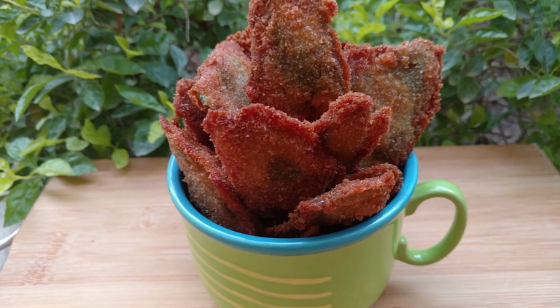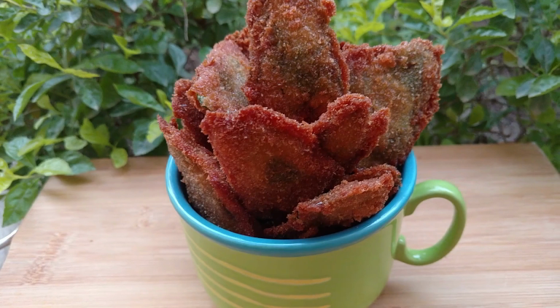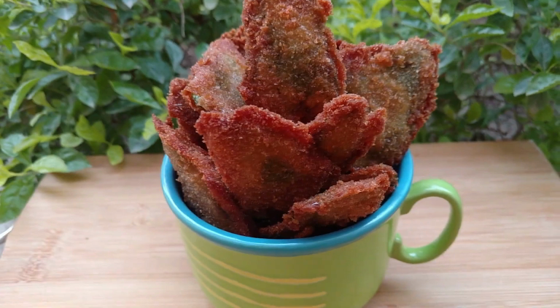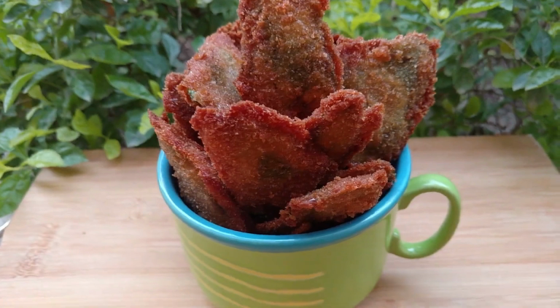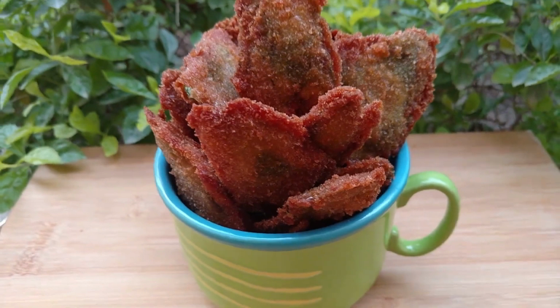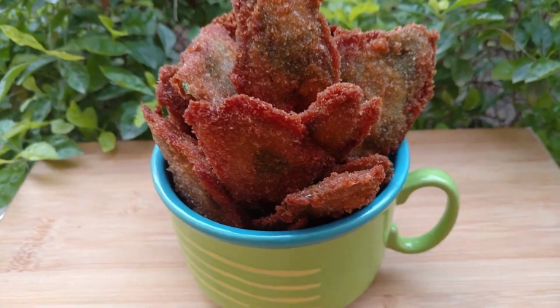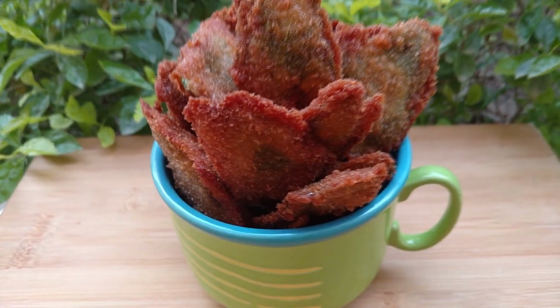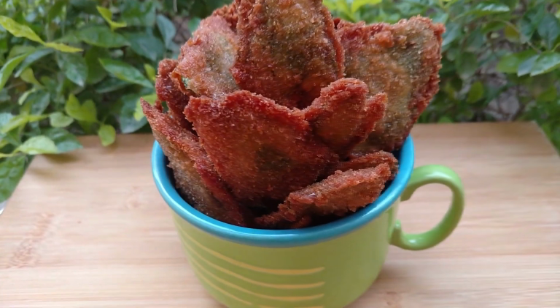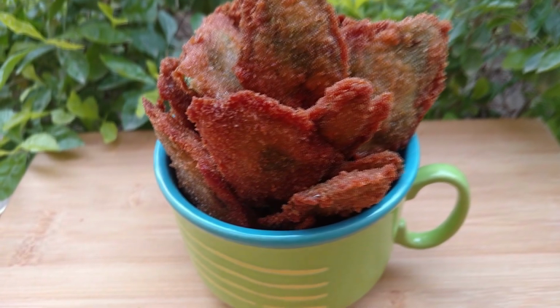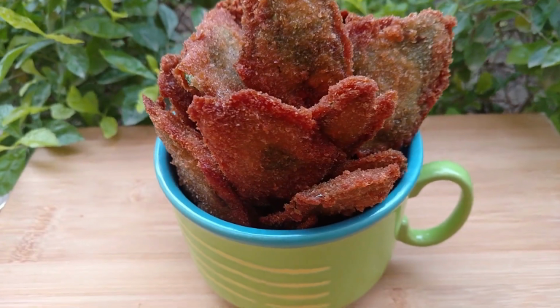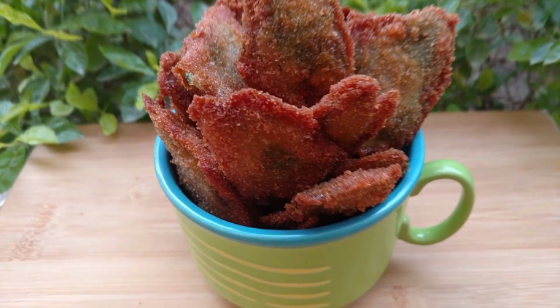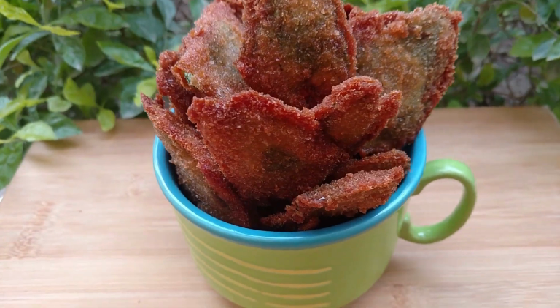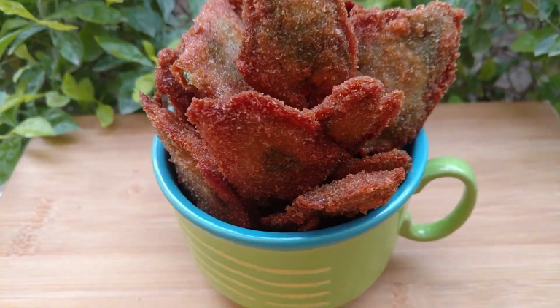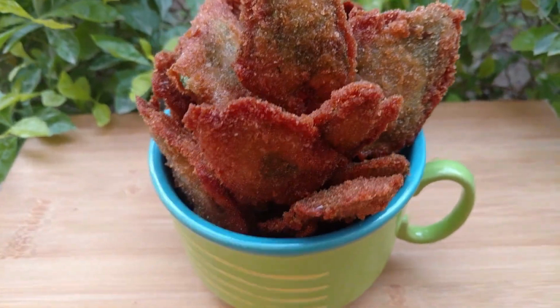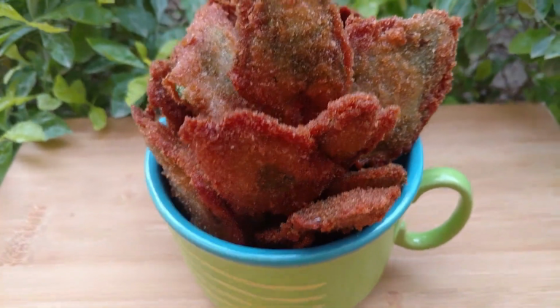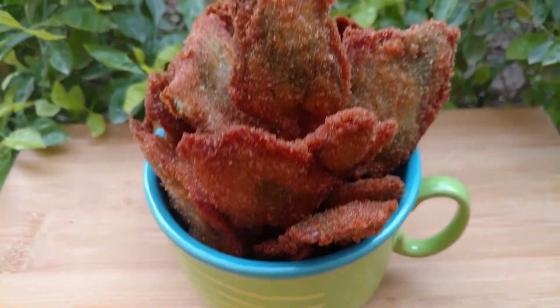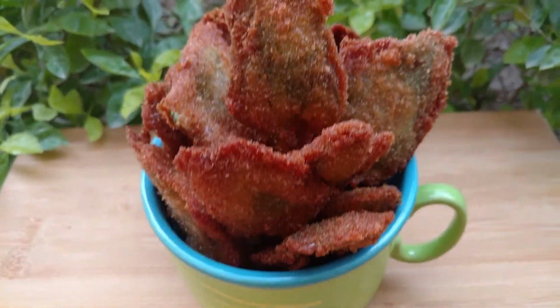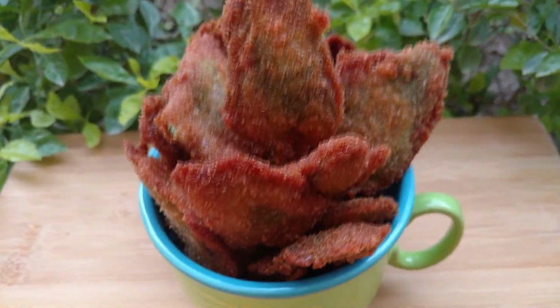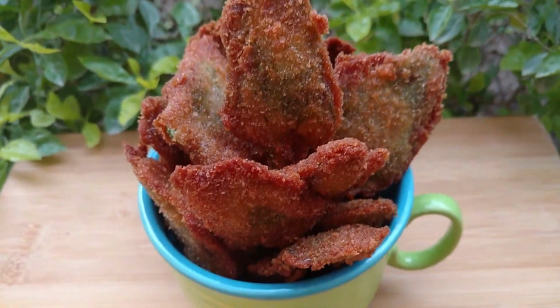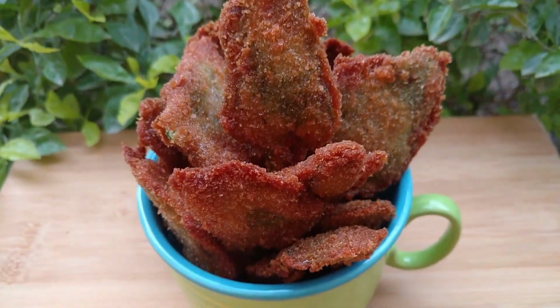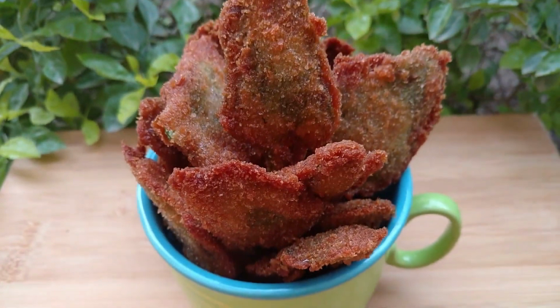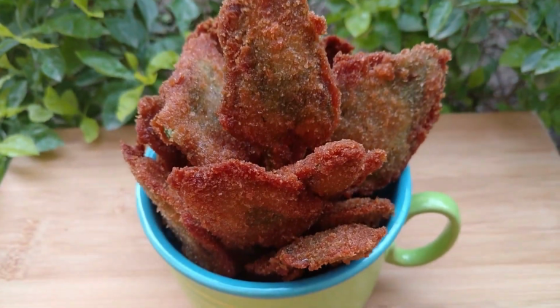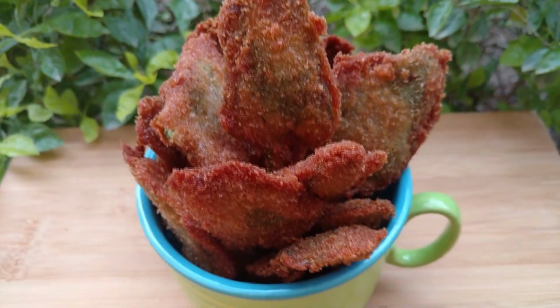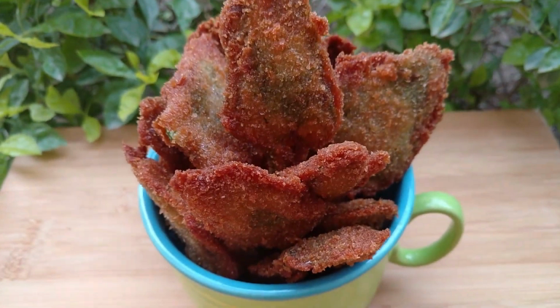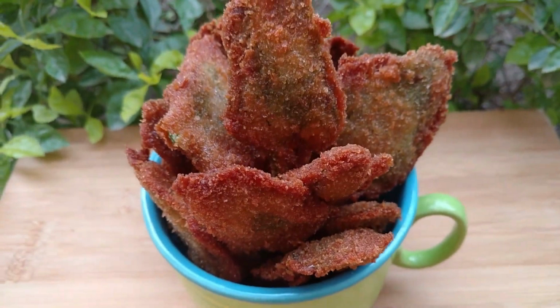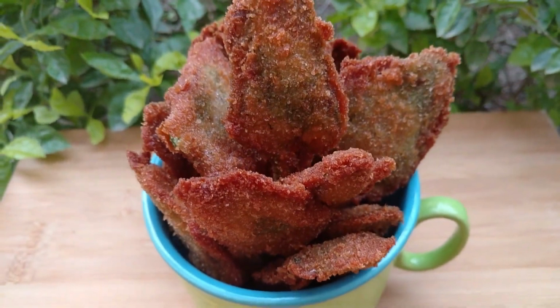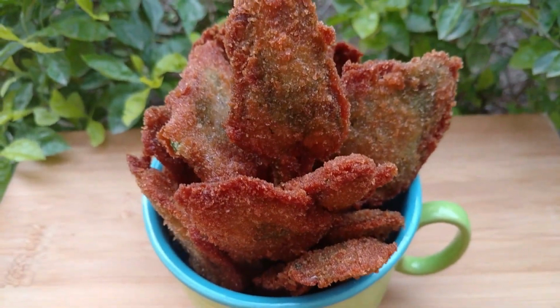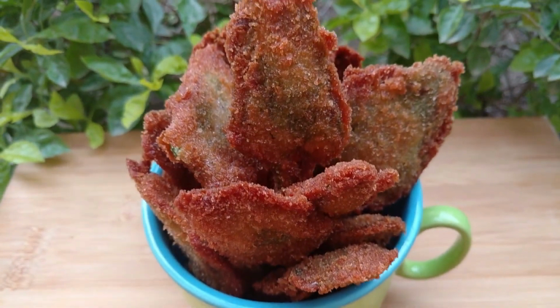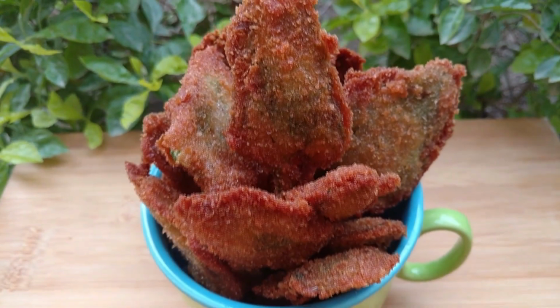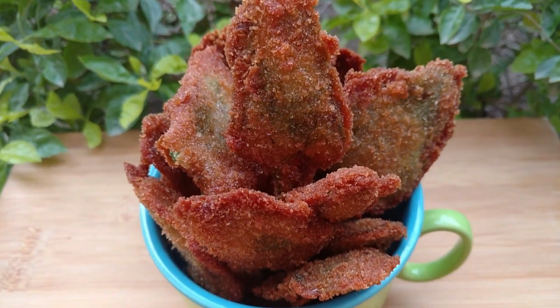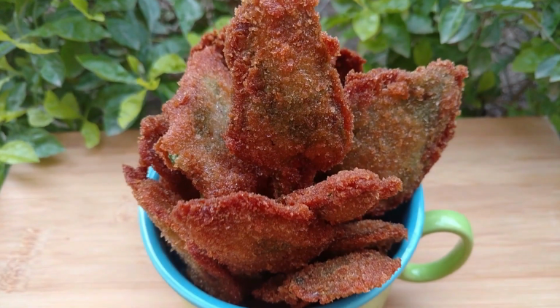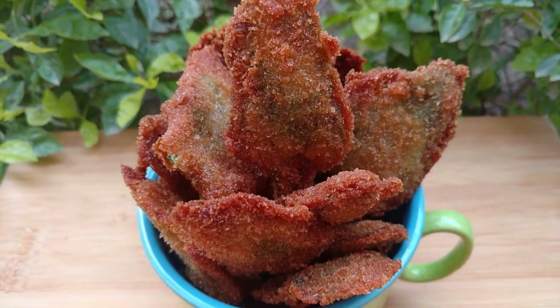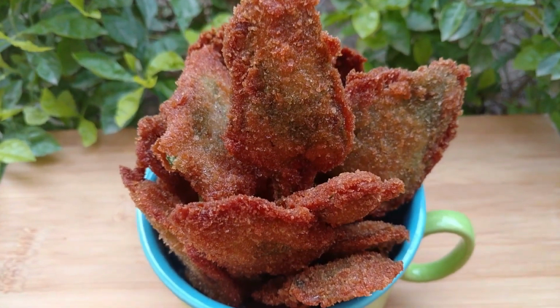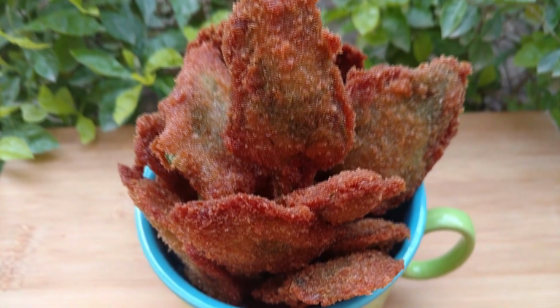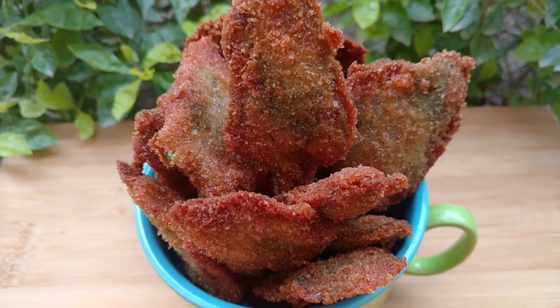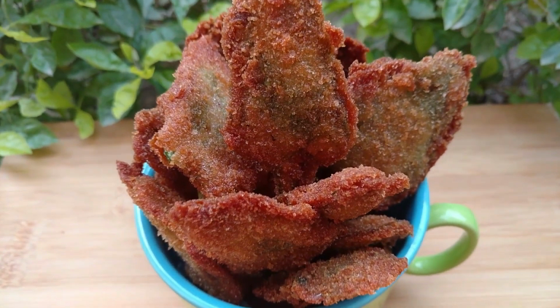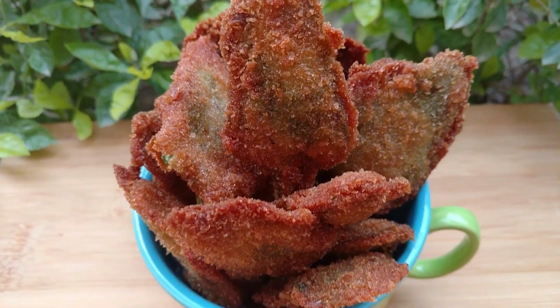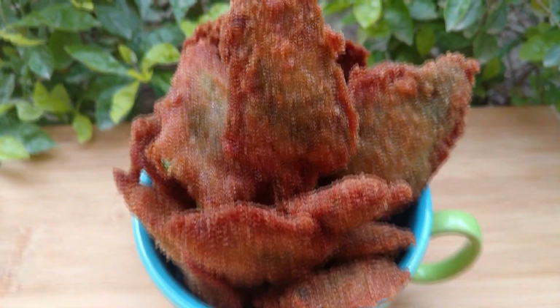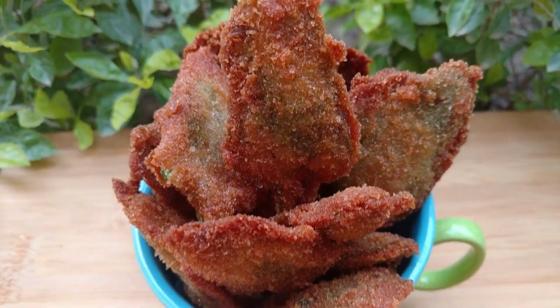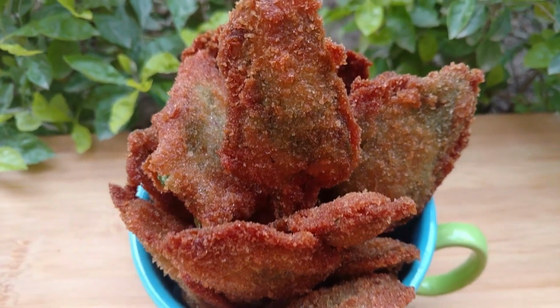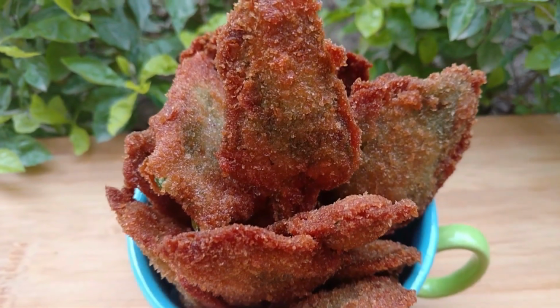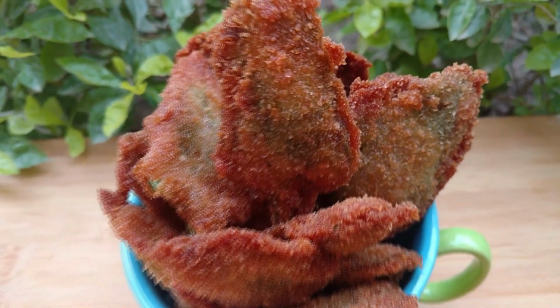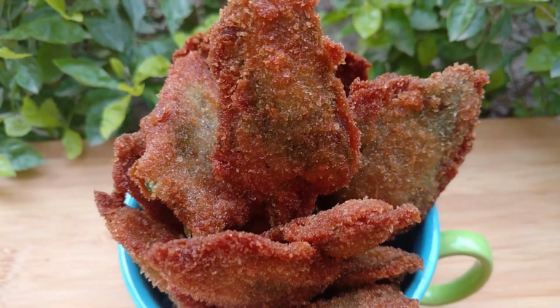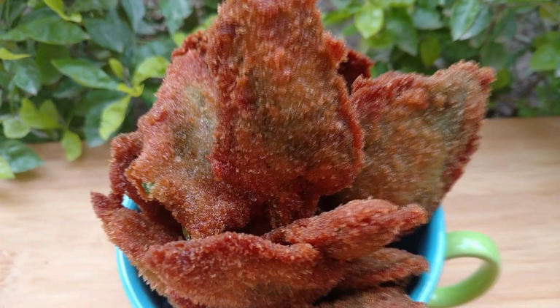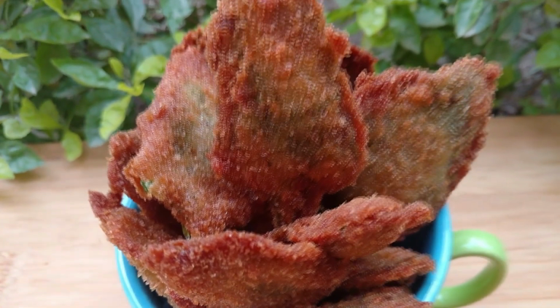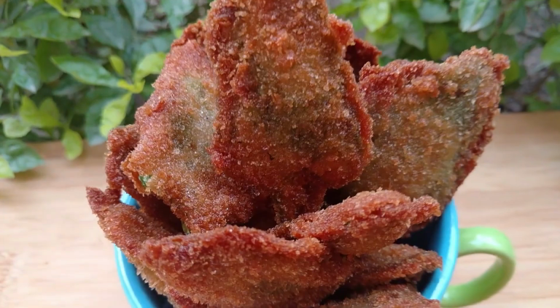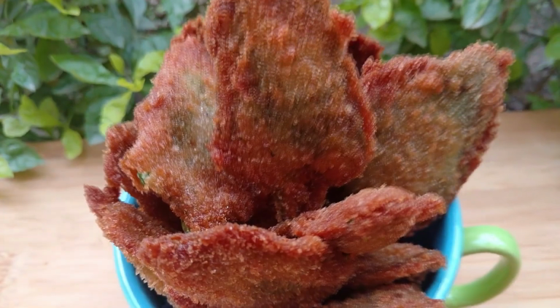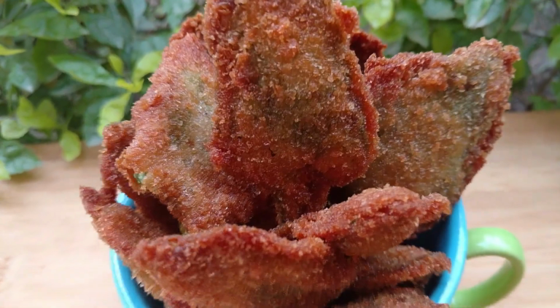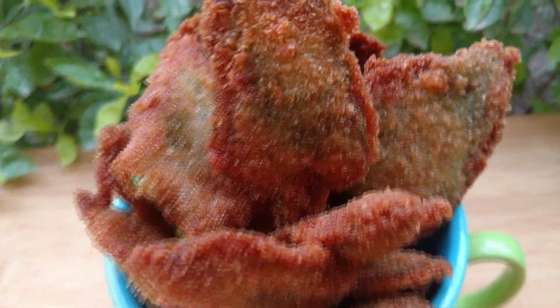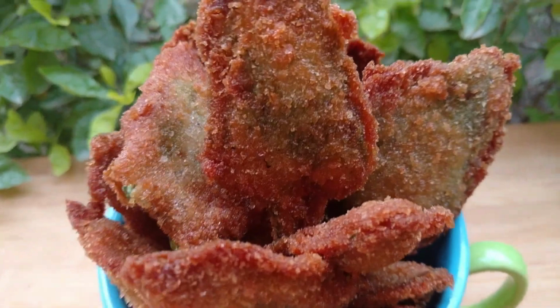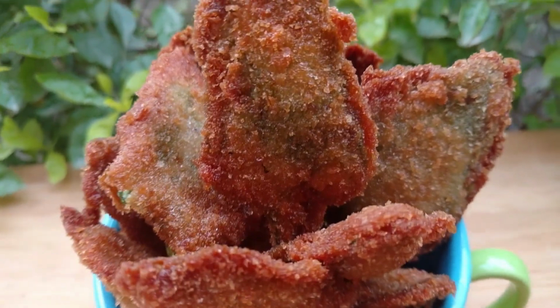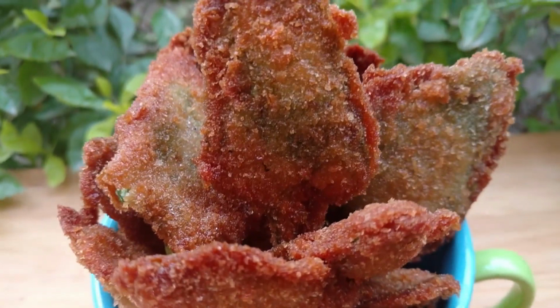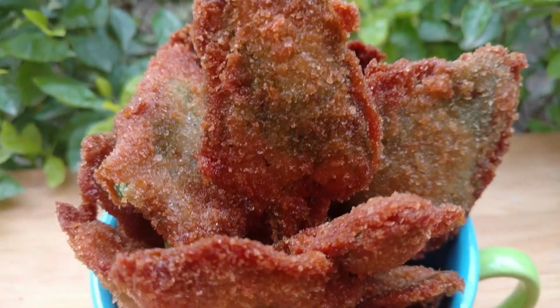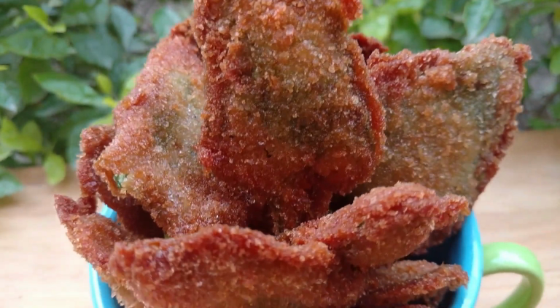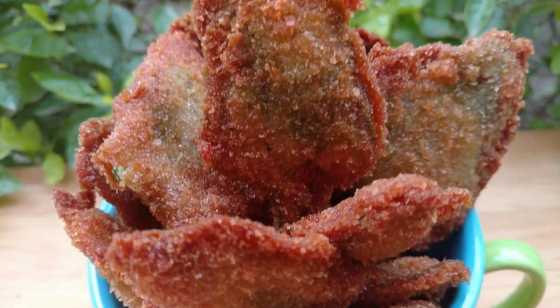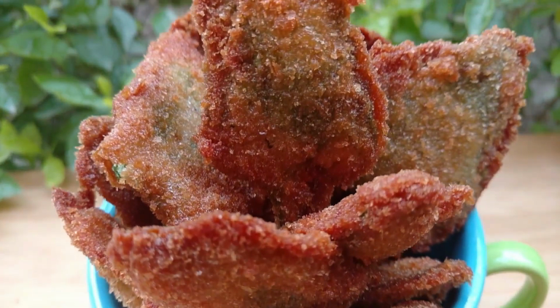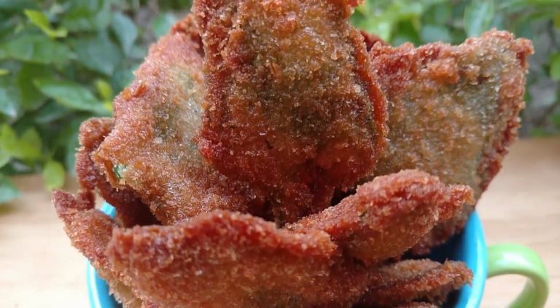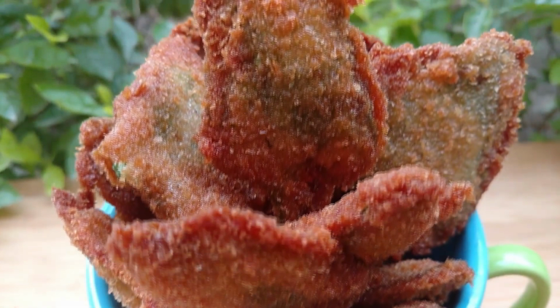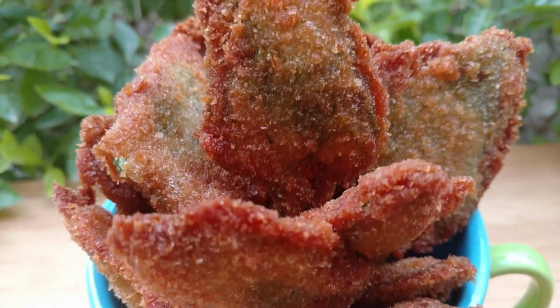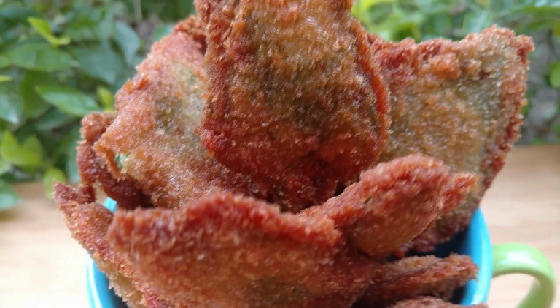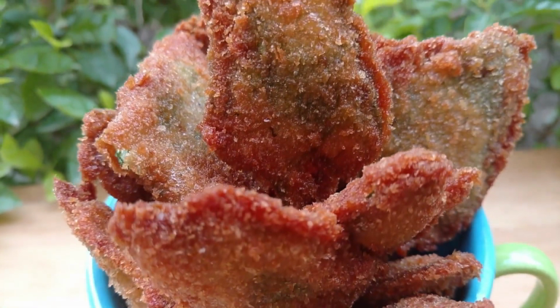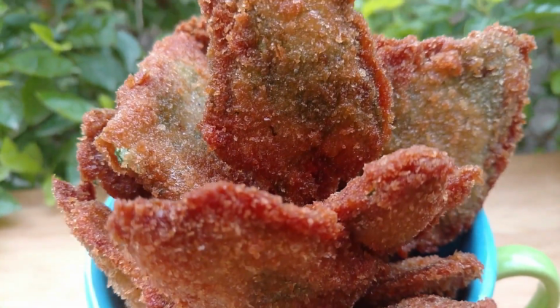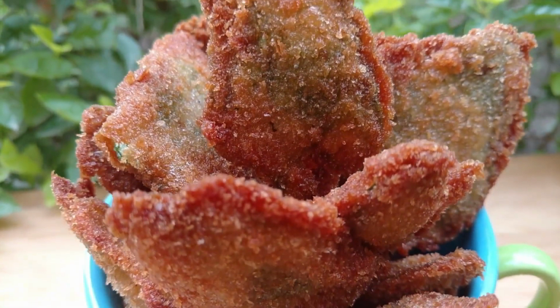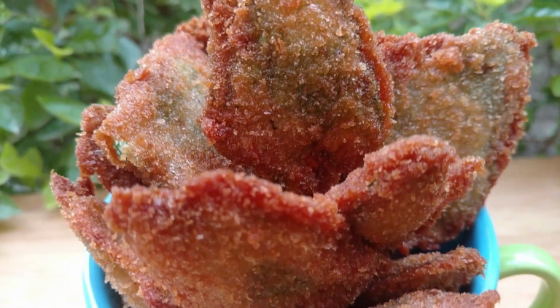Assalamu alaikum, how are you? My wish is that you all are happy. Today I am making crispy fried palak, that is crispy fried spinach.